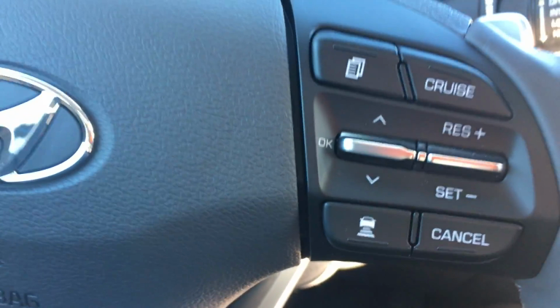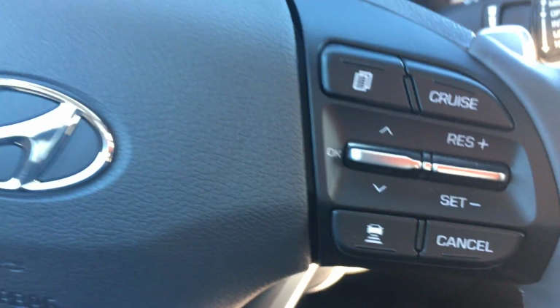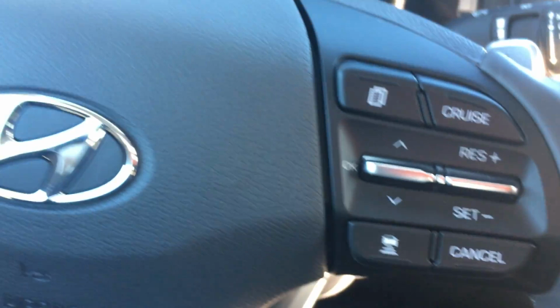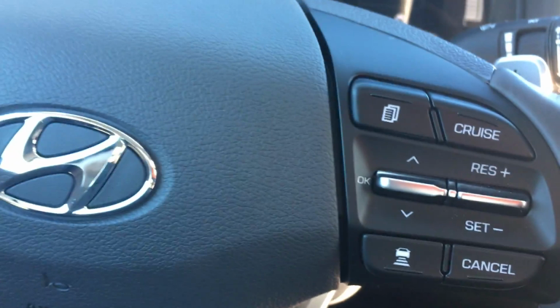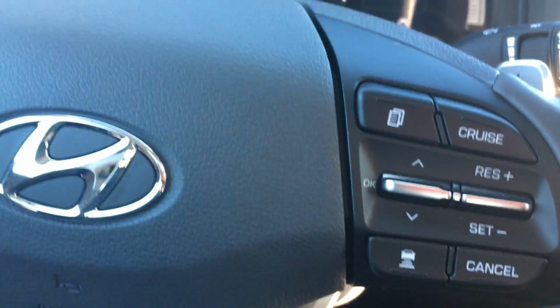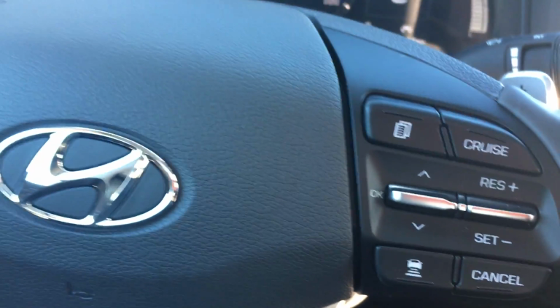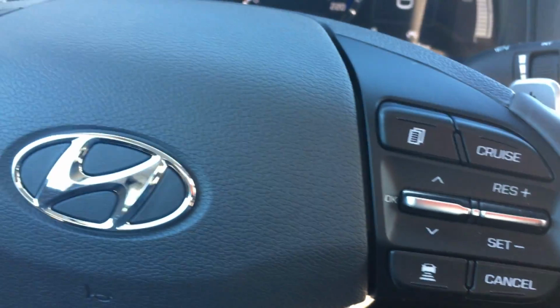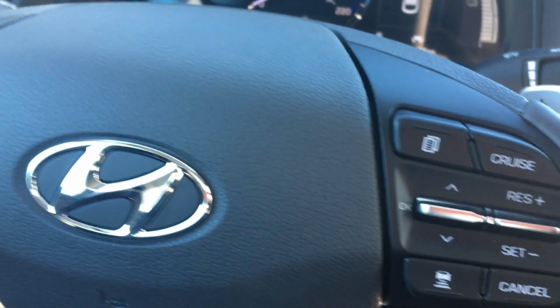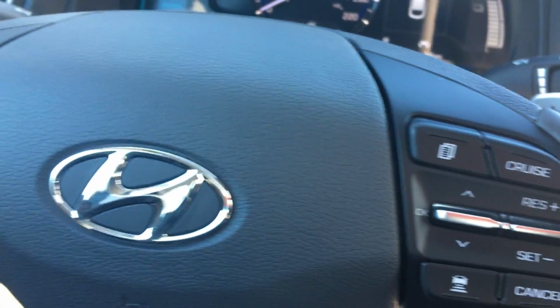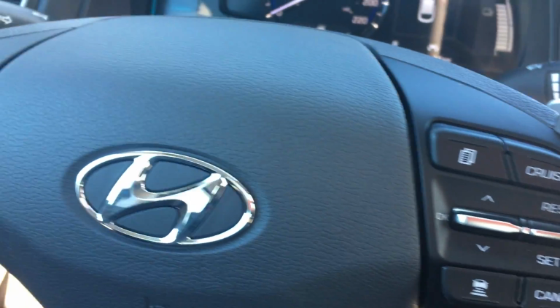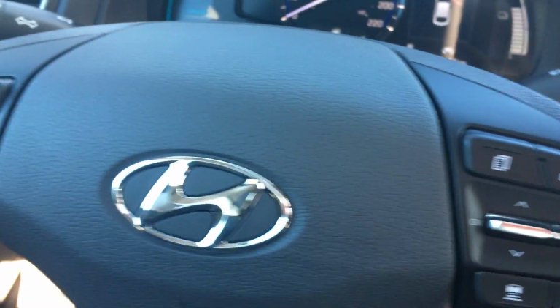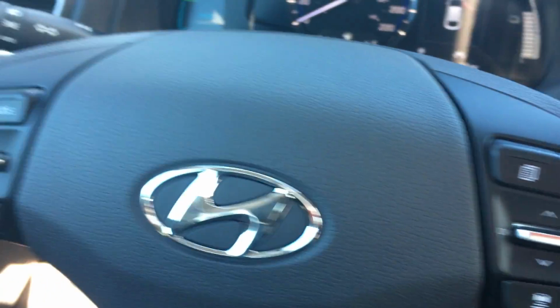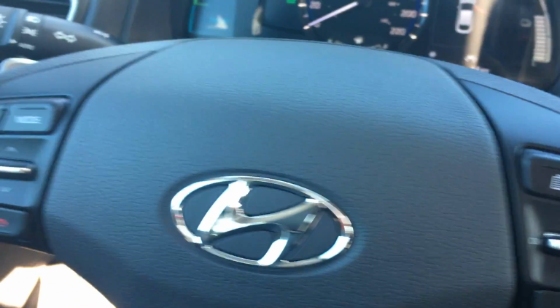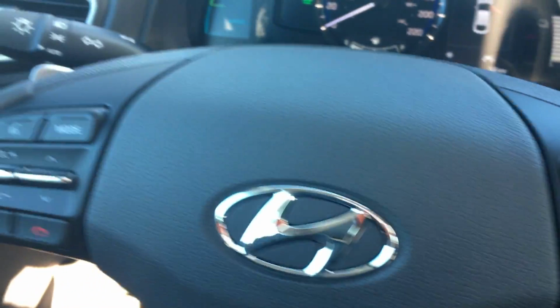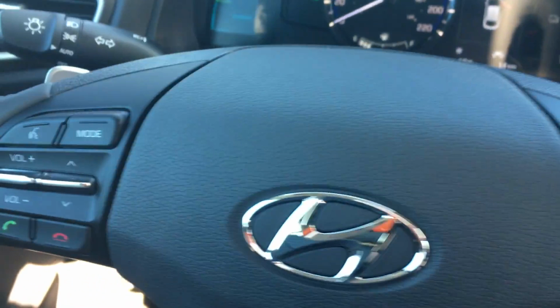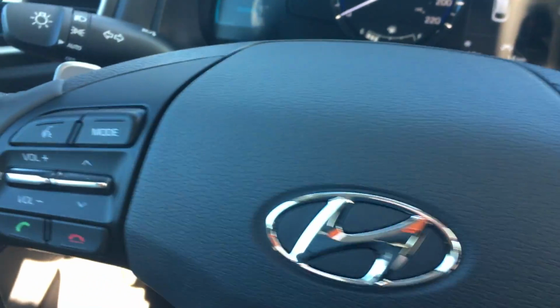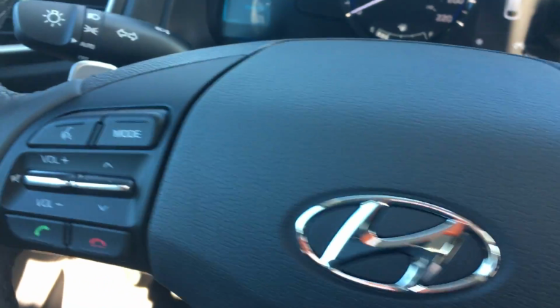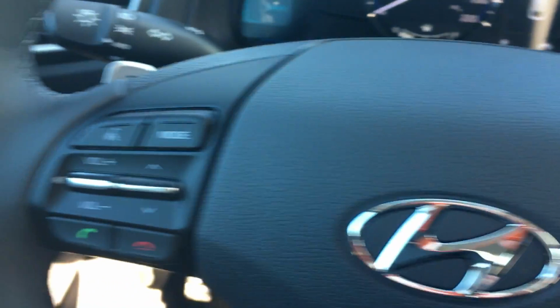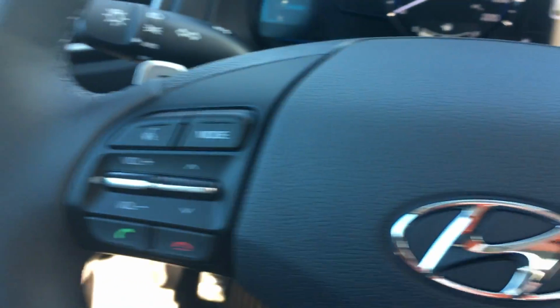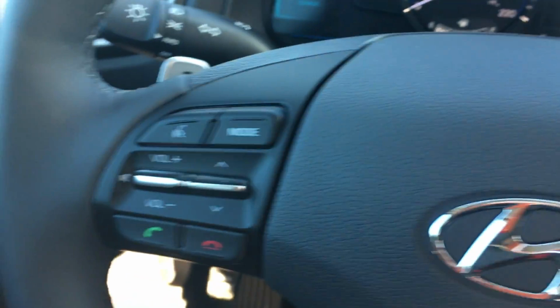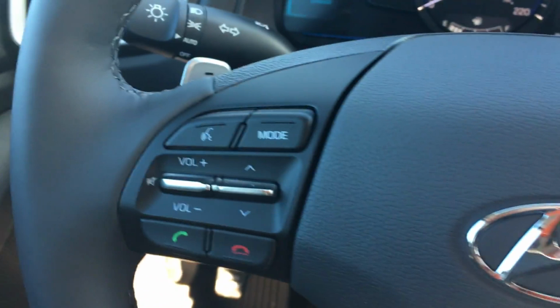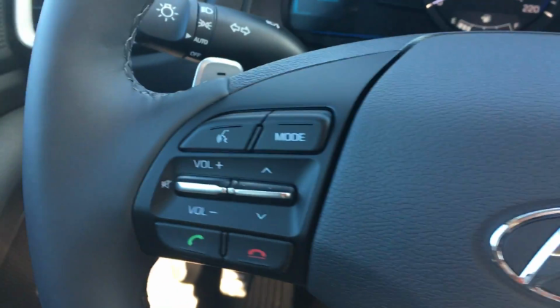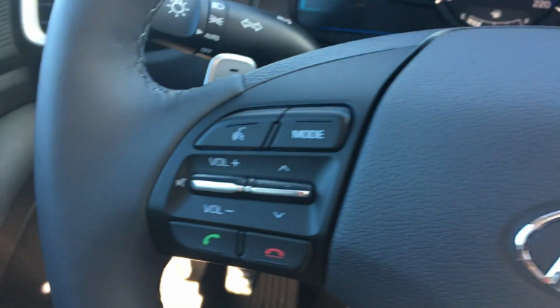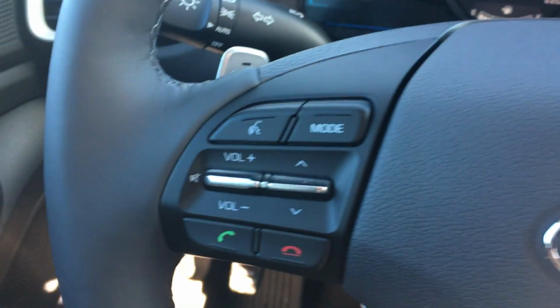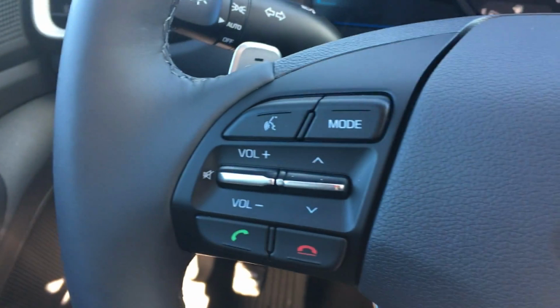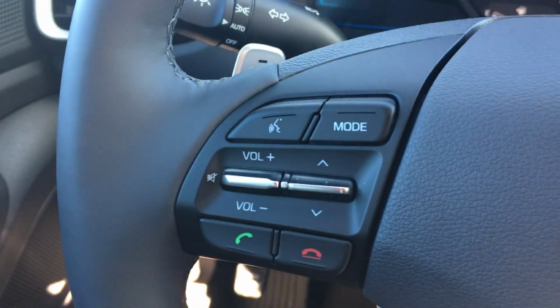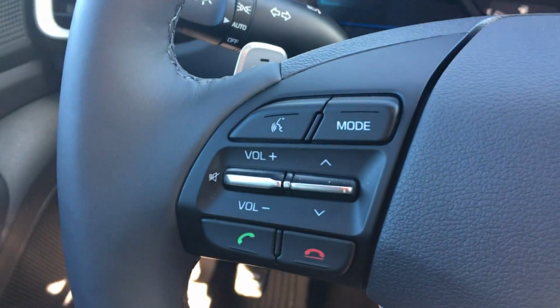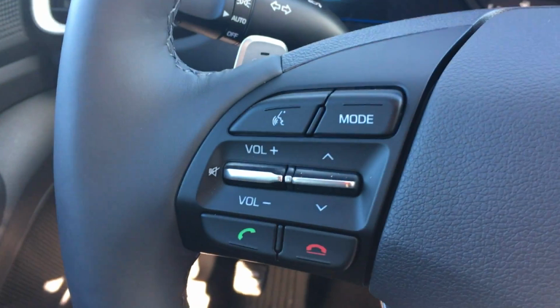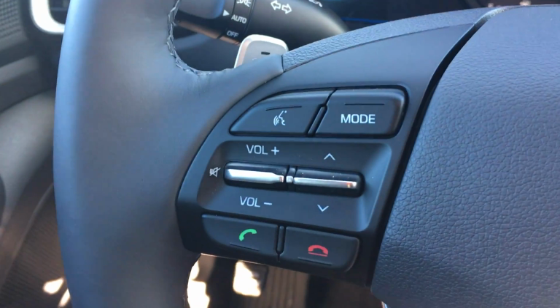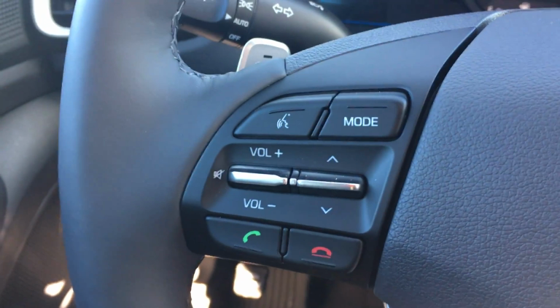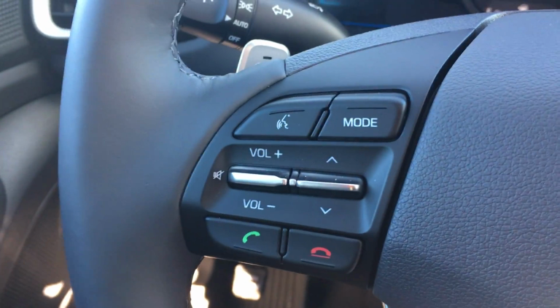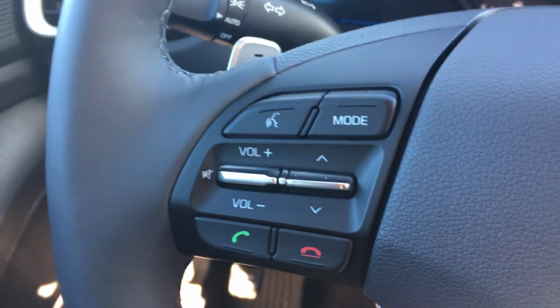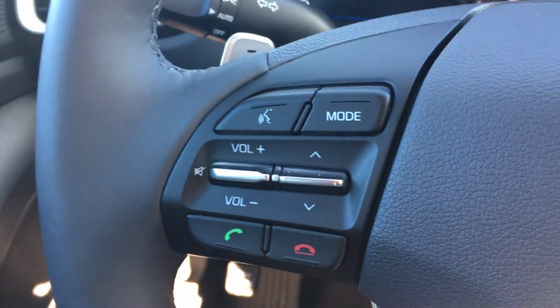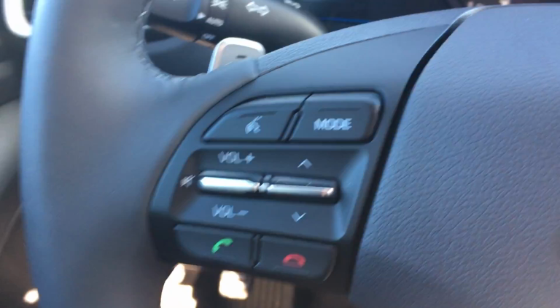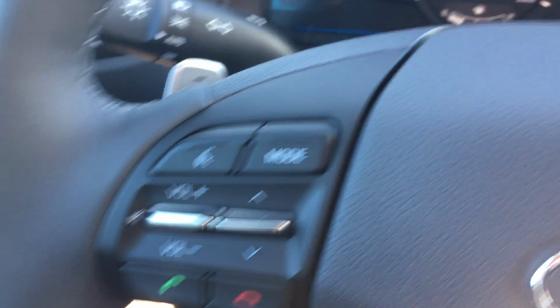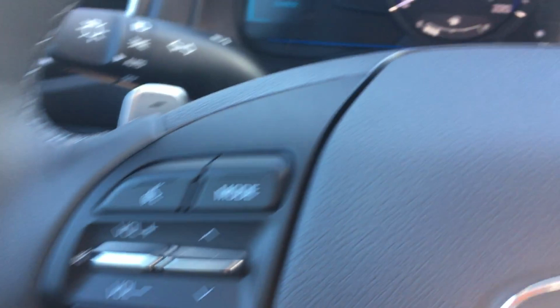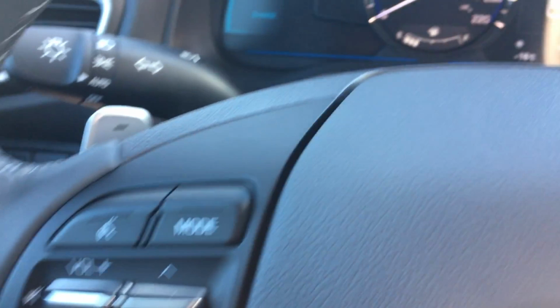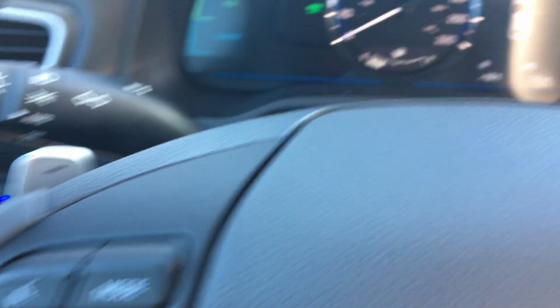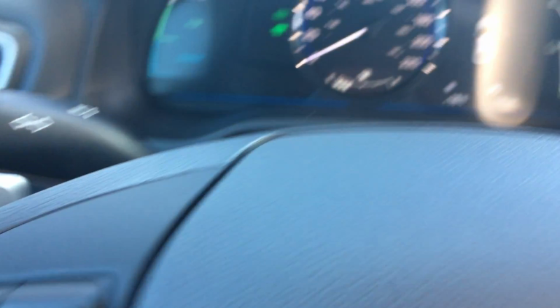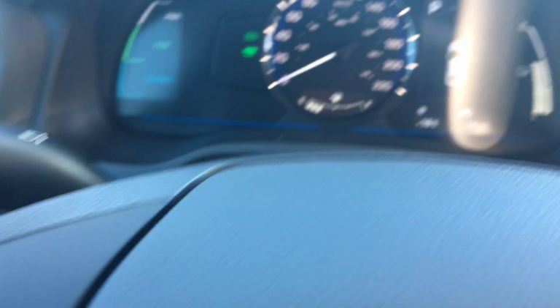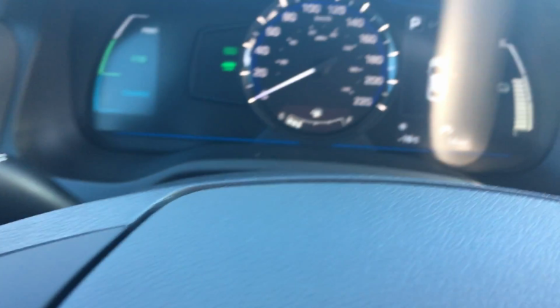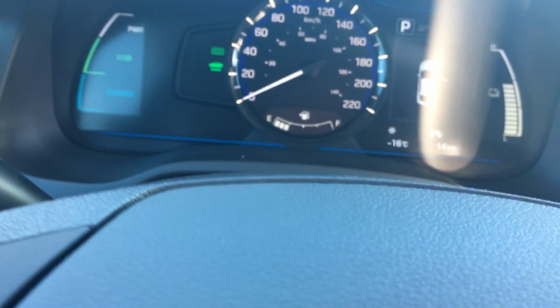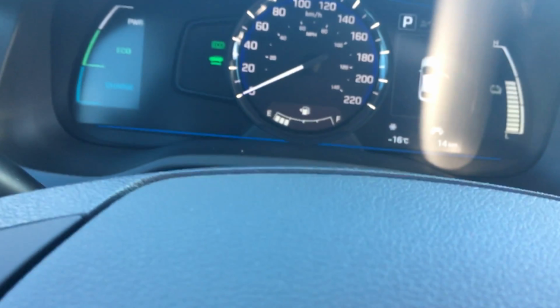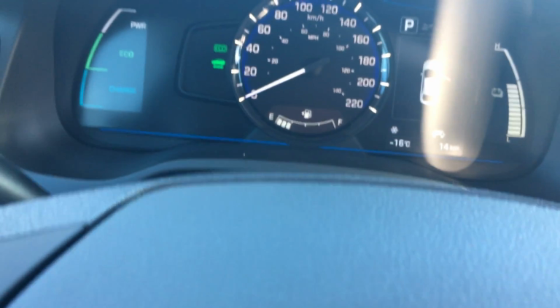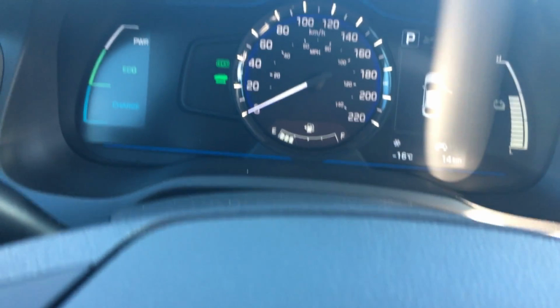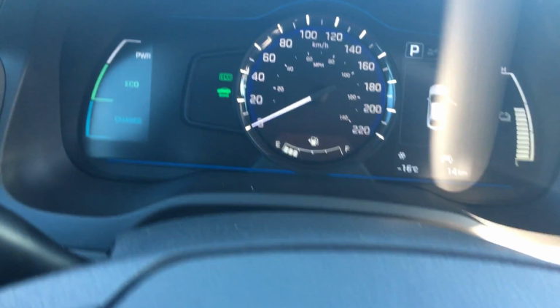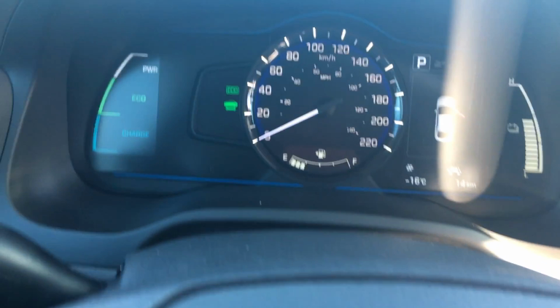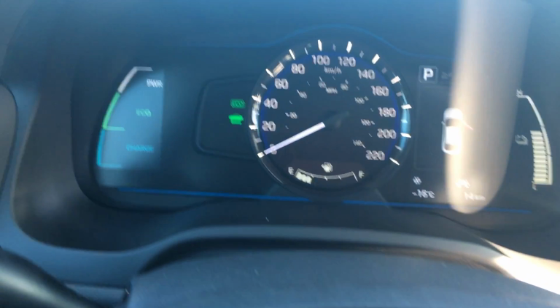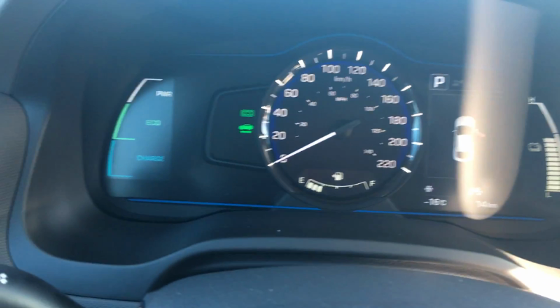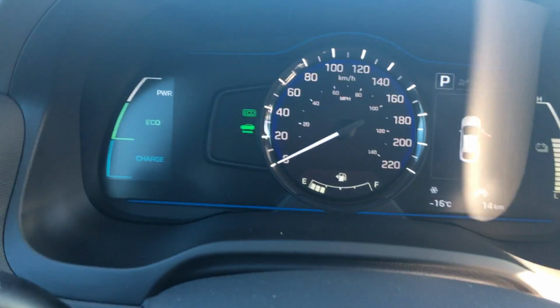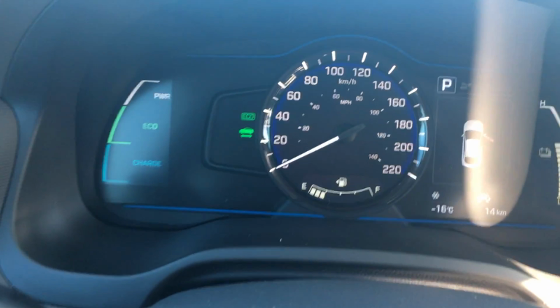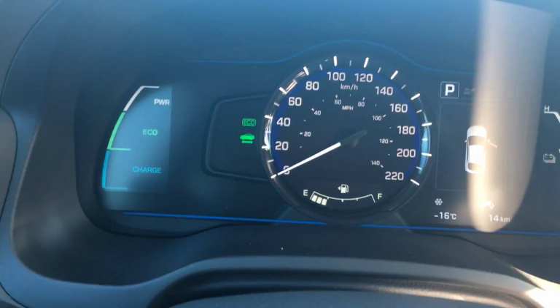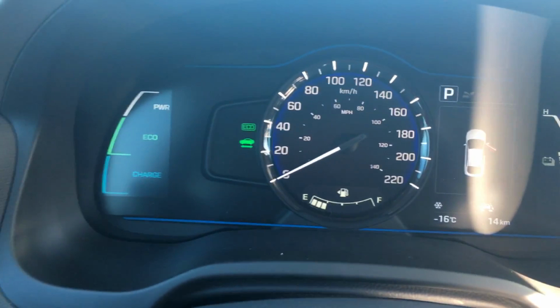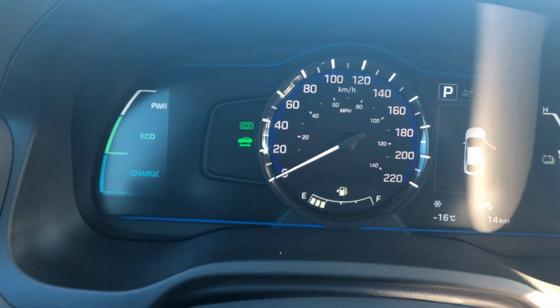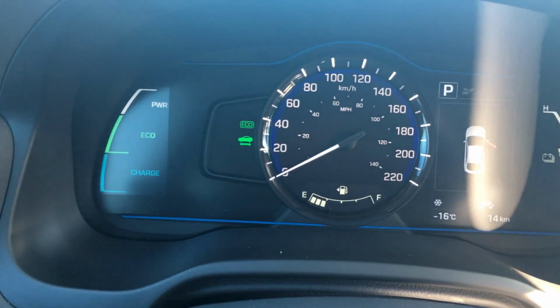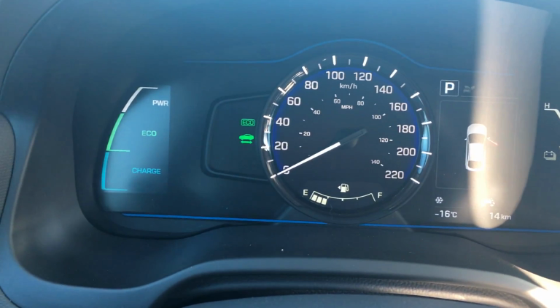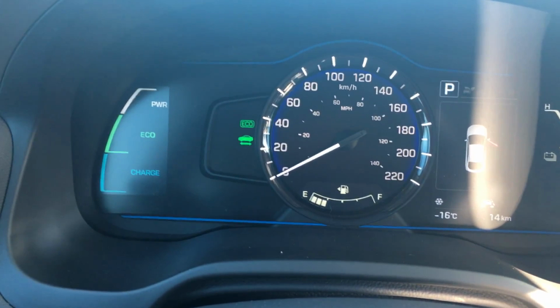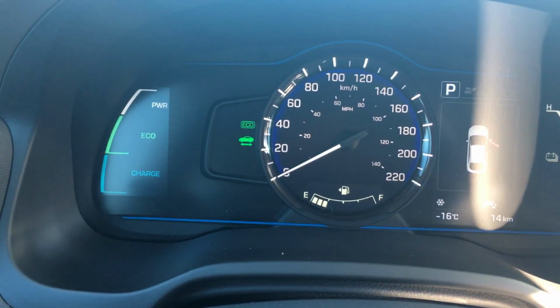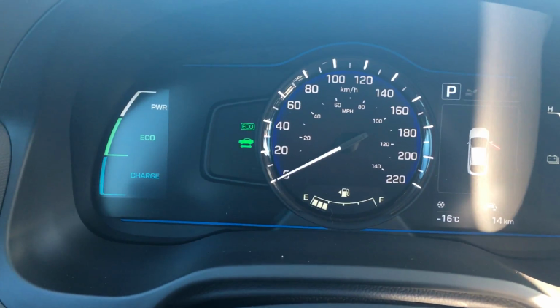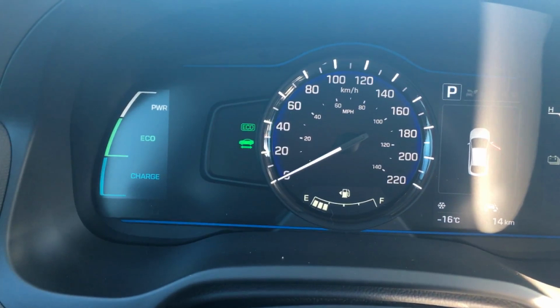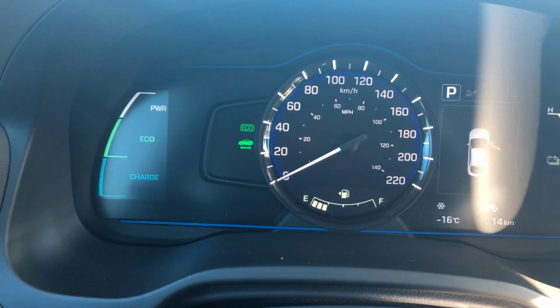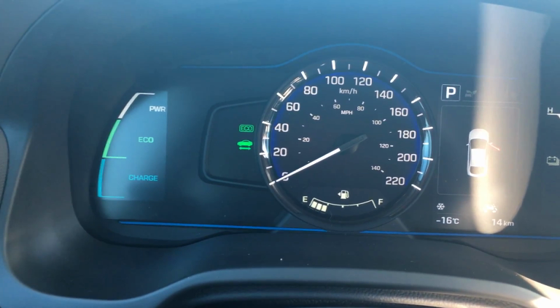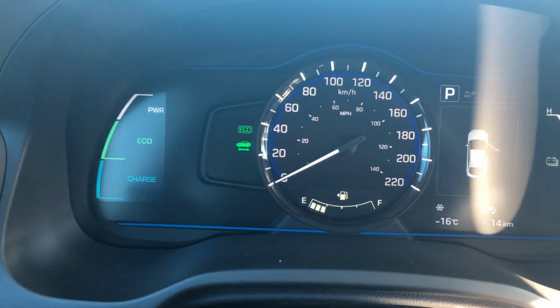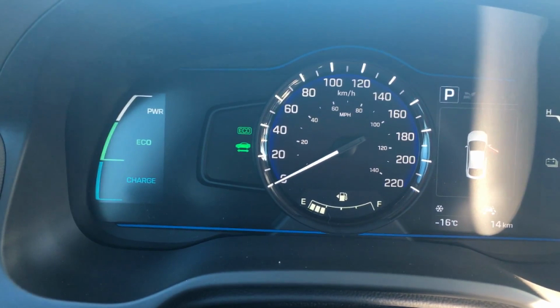You've got your cruise control settings, Bluetooth, and your full cluster there.